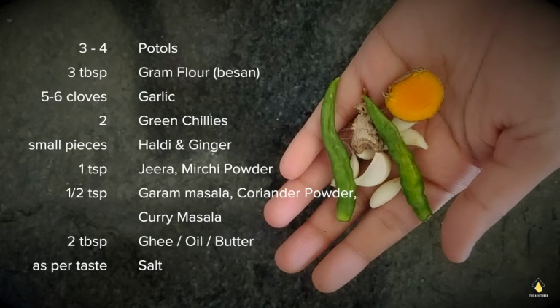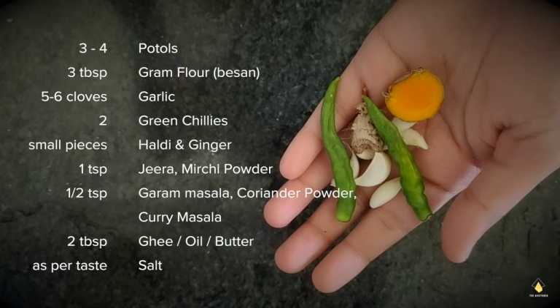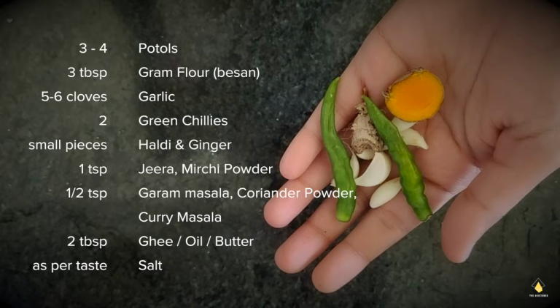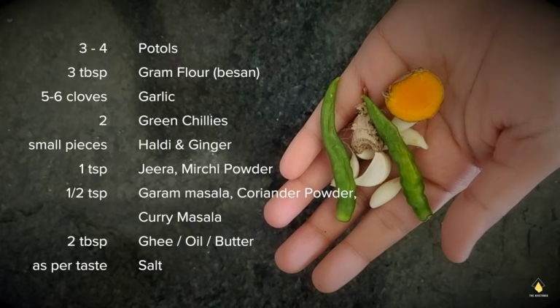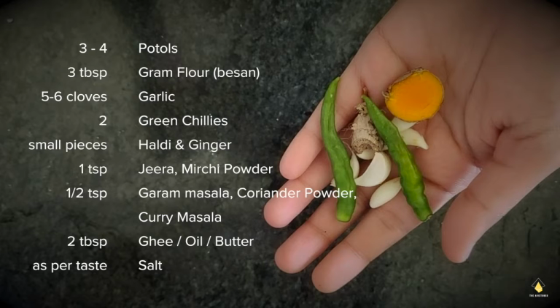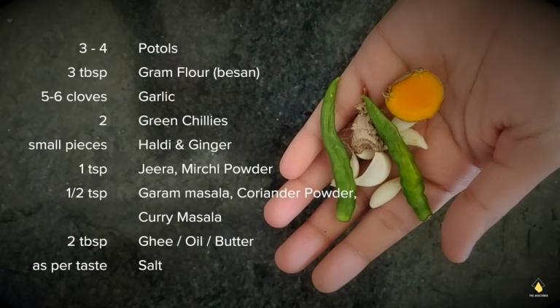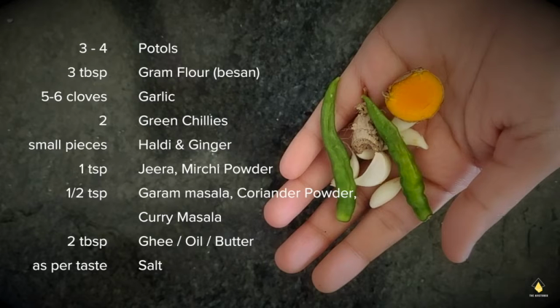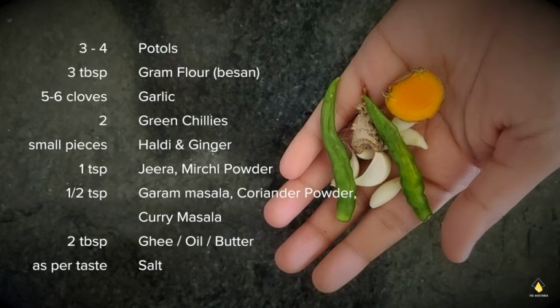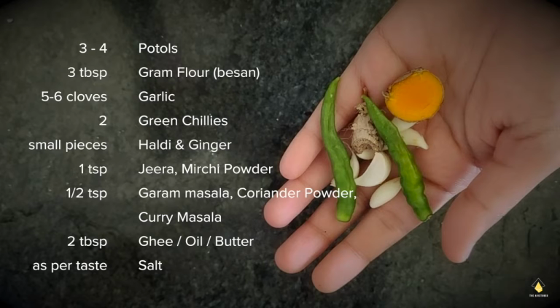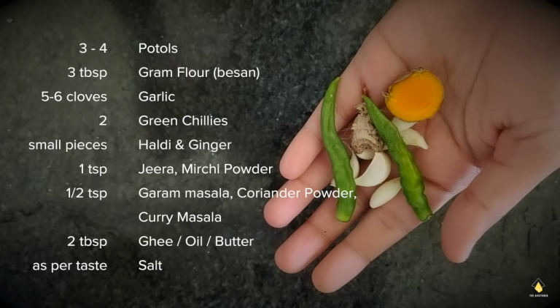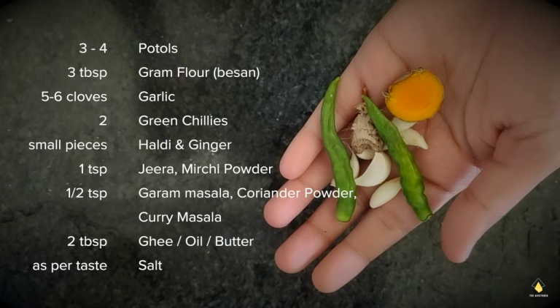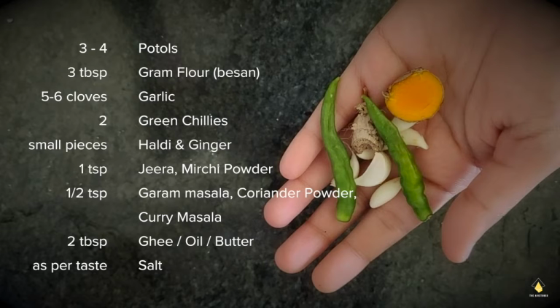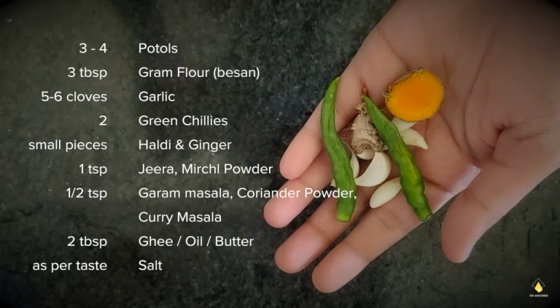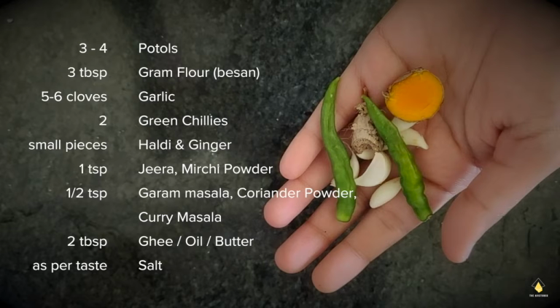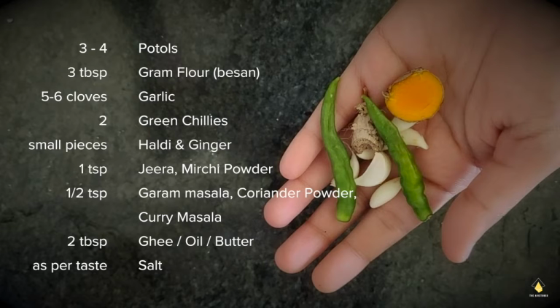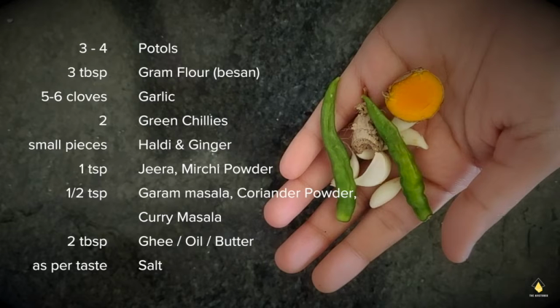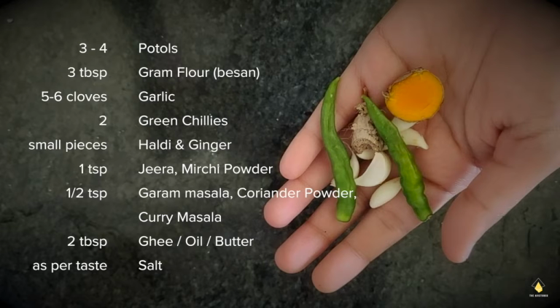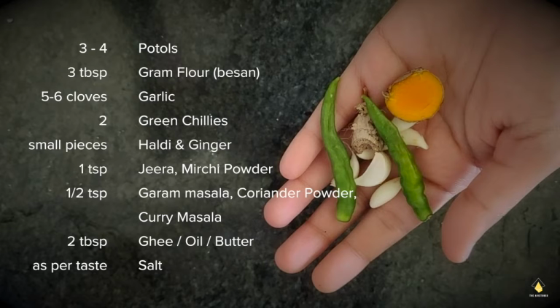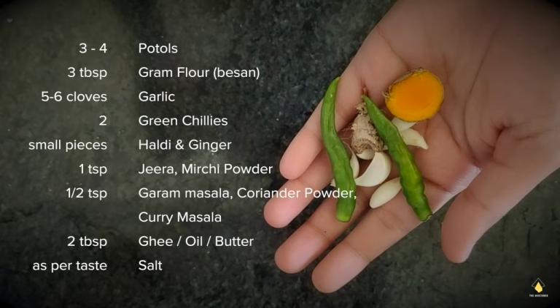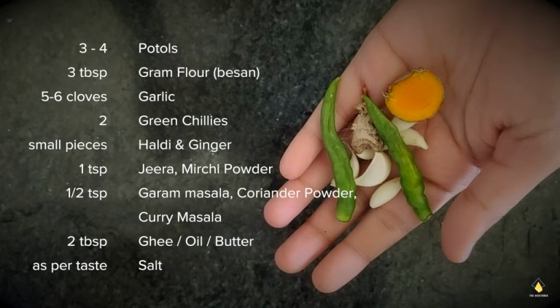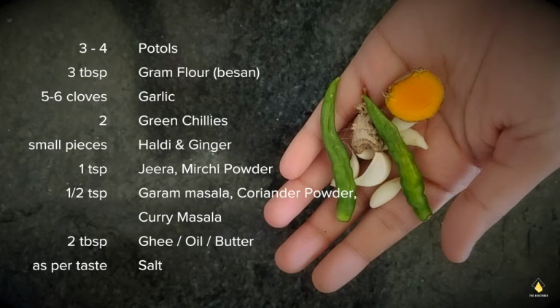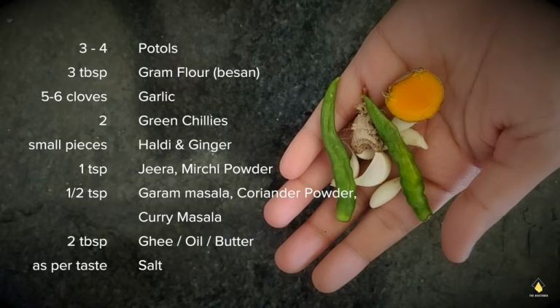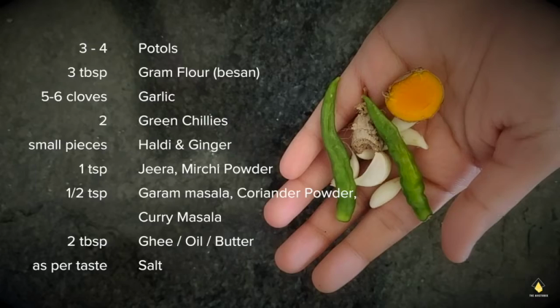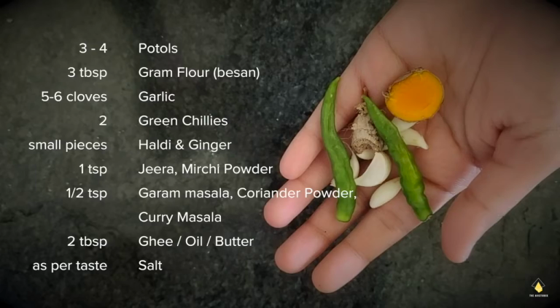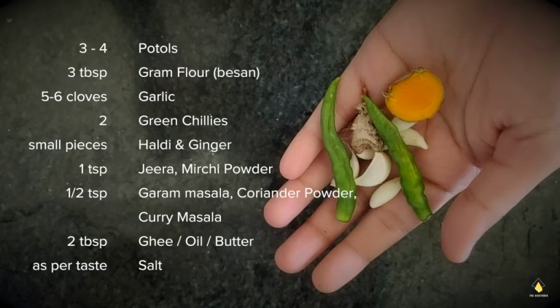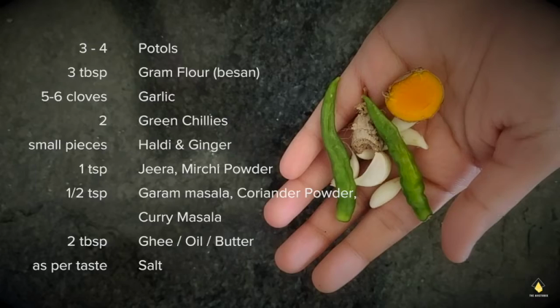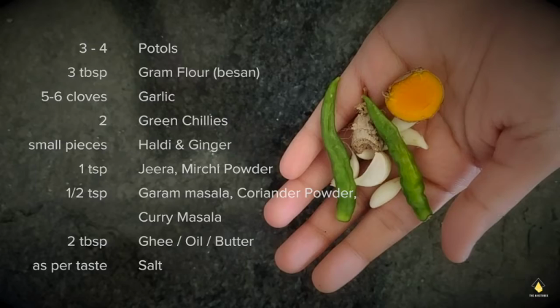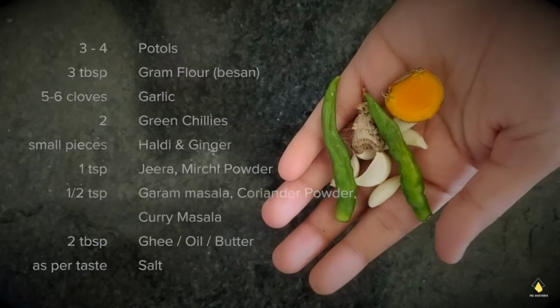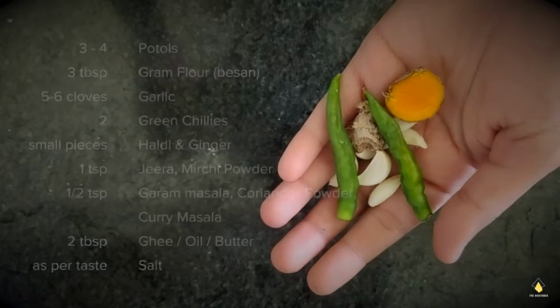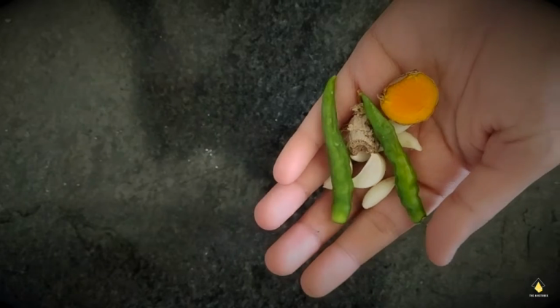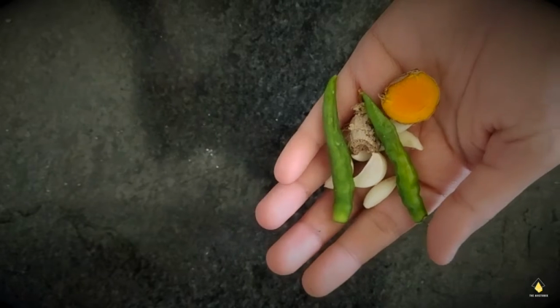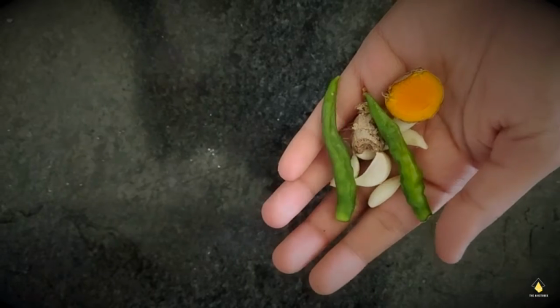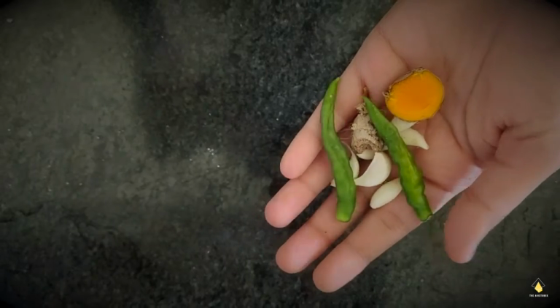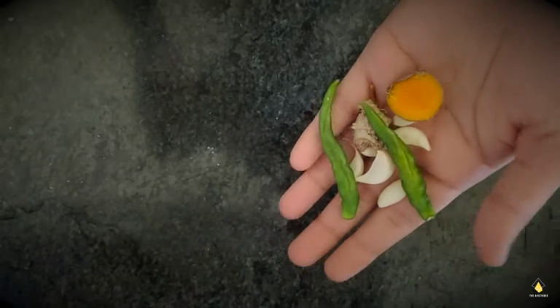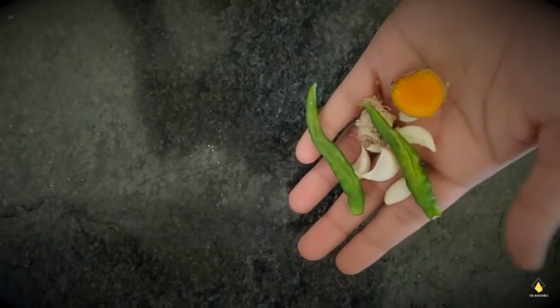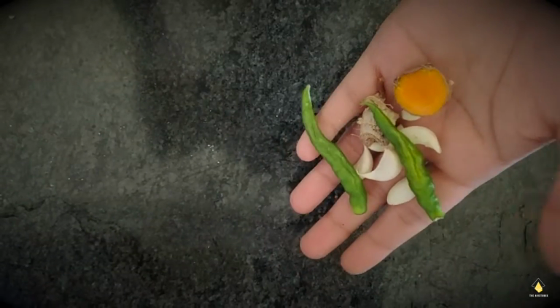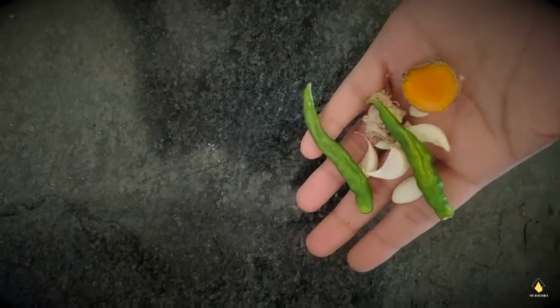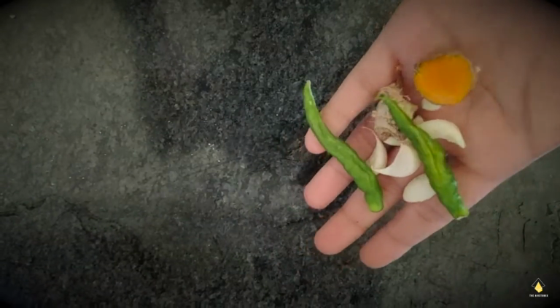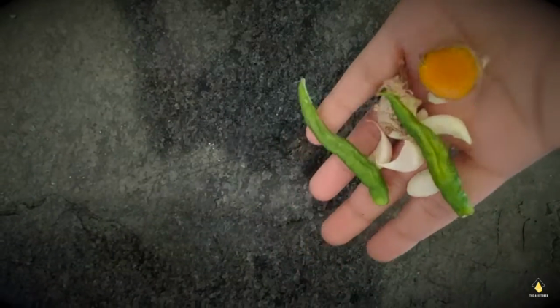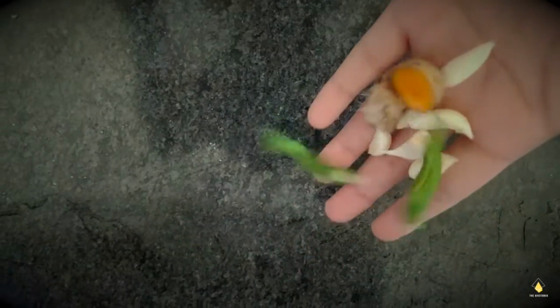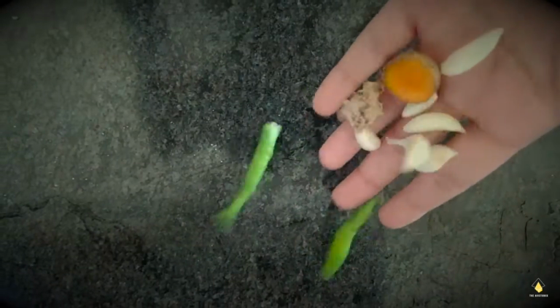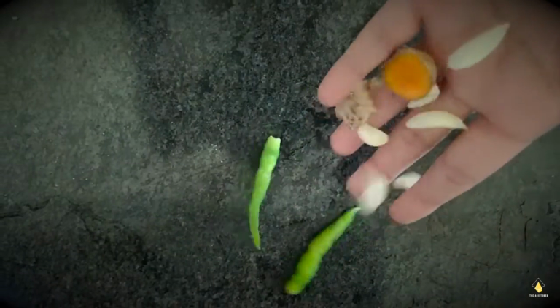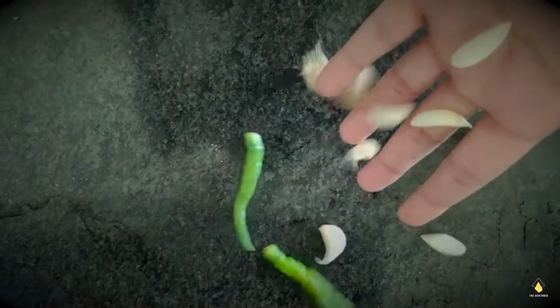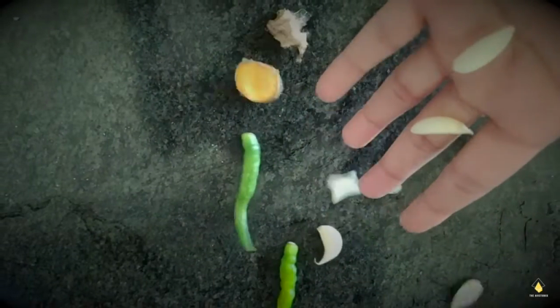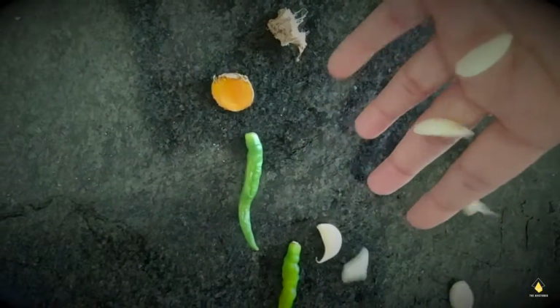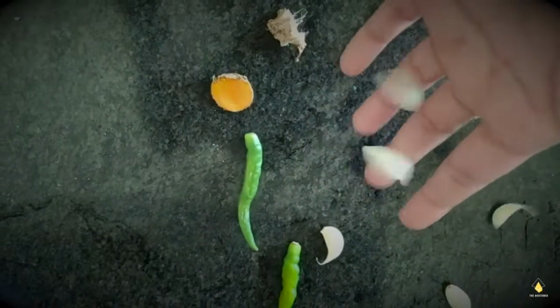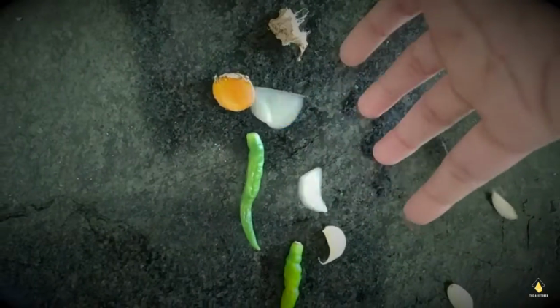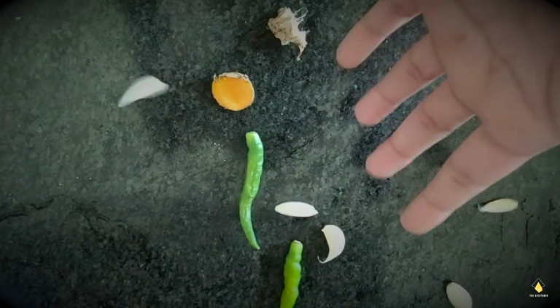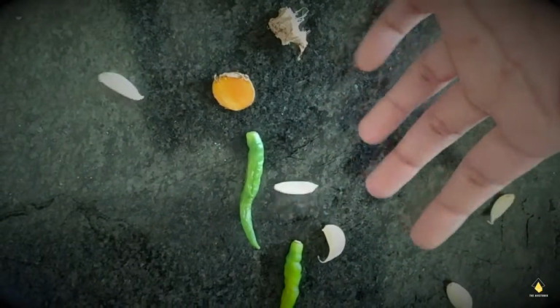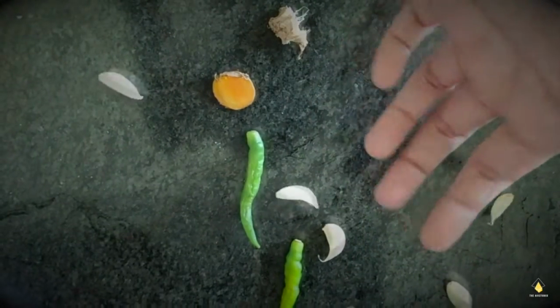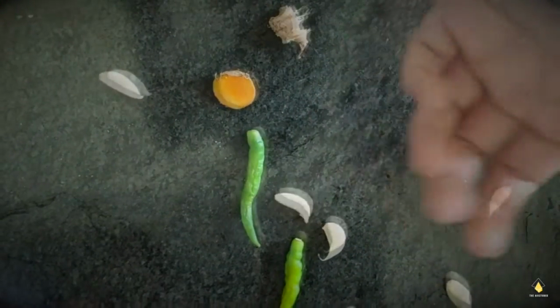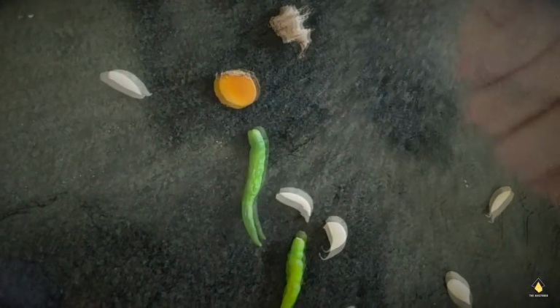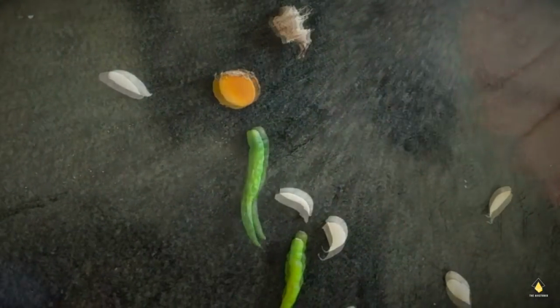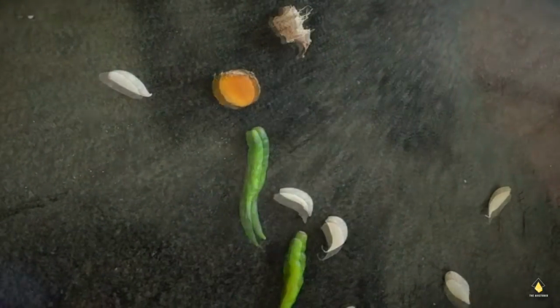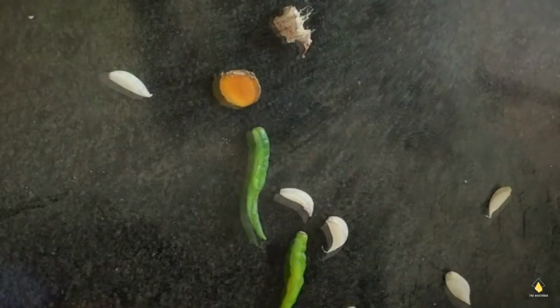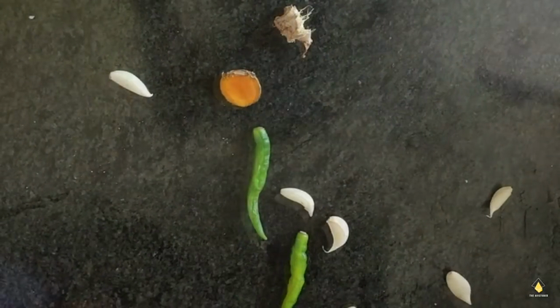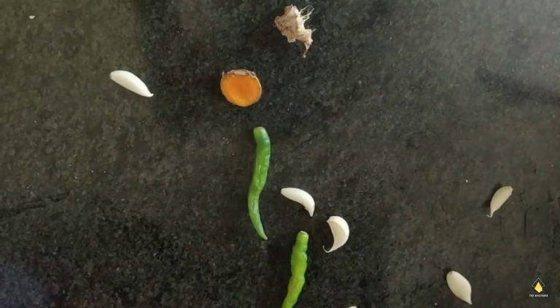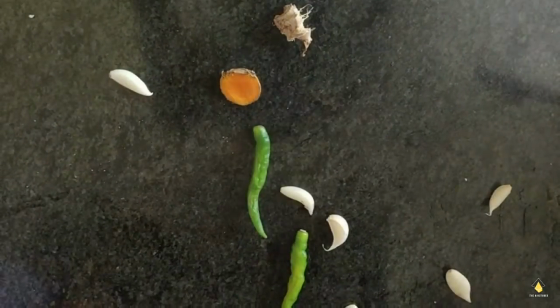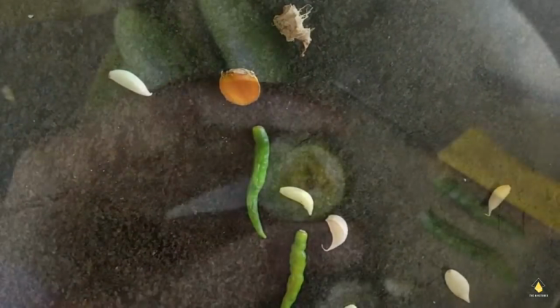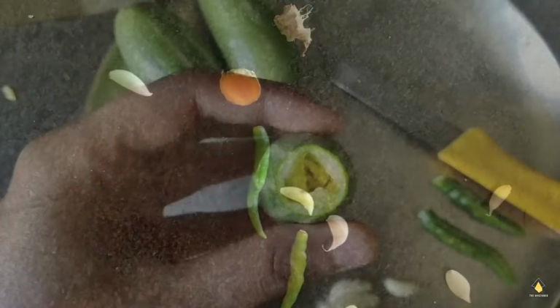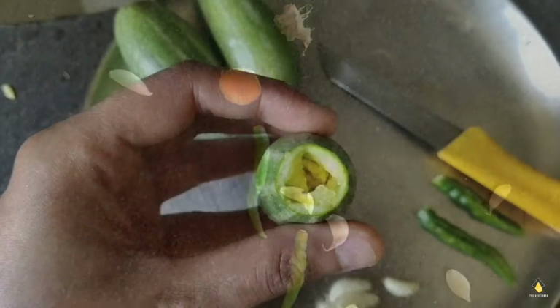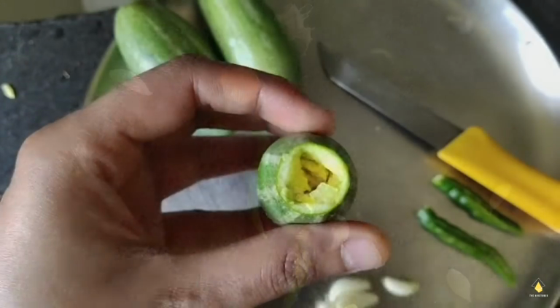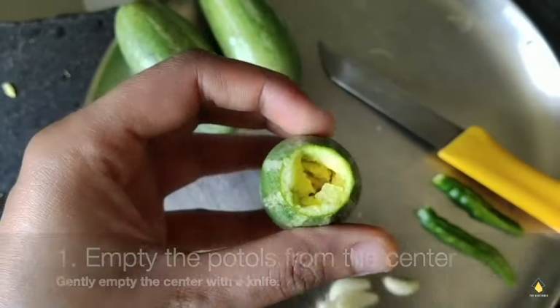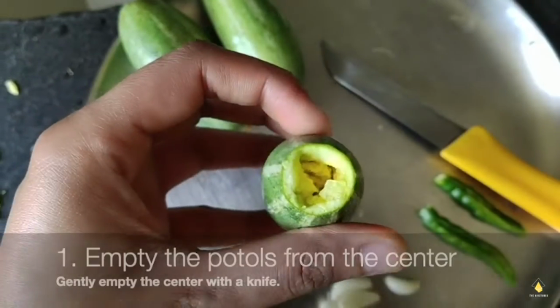Two tablespoons of ghee, oil, or butter — anything that you like to use — and salt as per your taste. So let's get into the video.